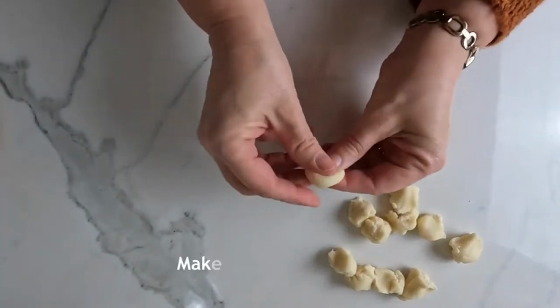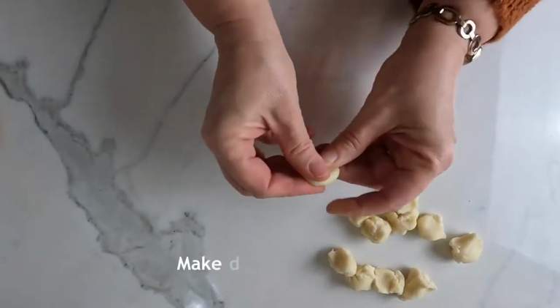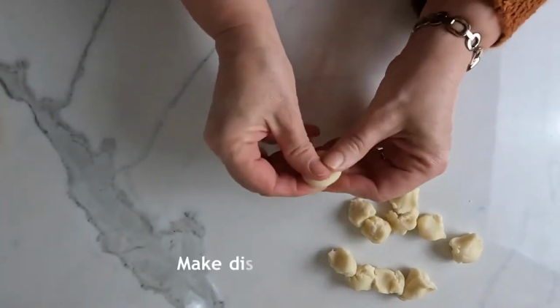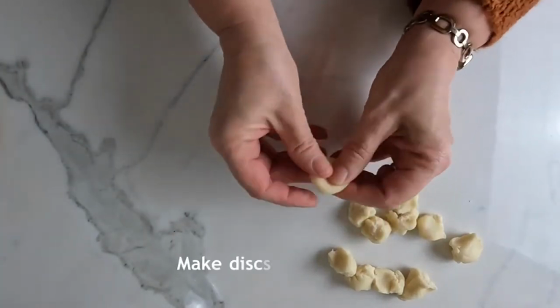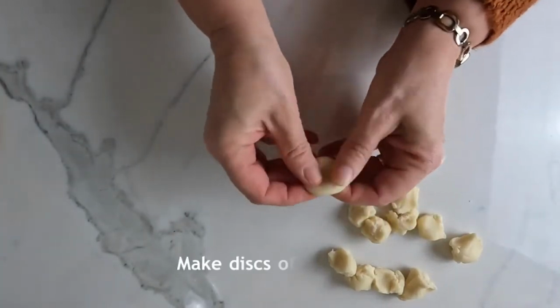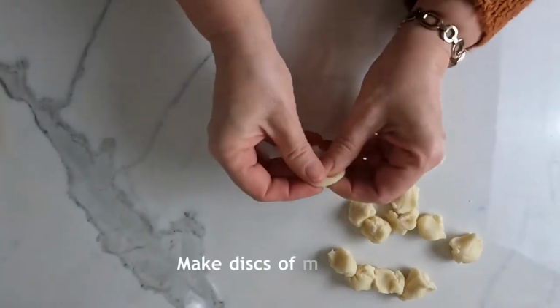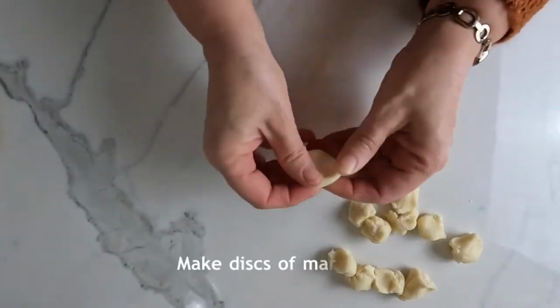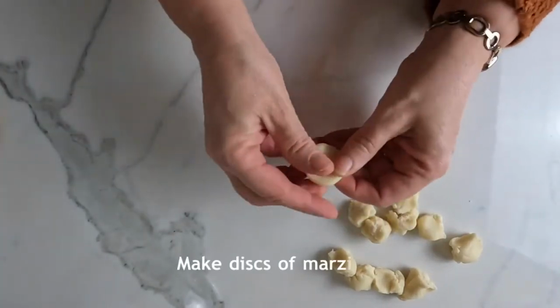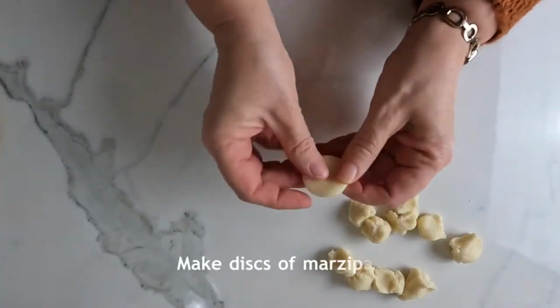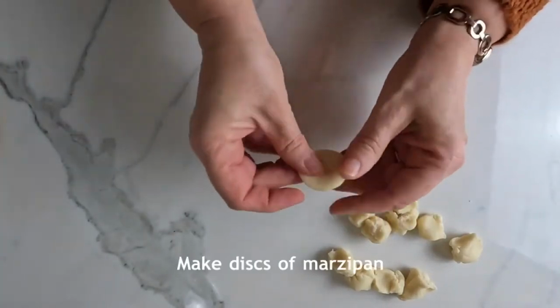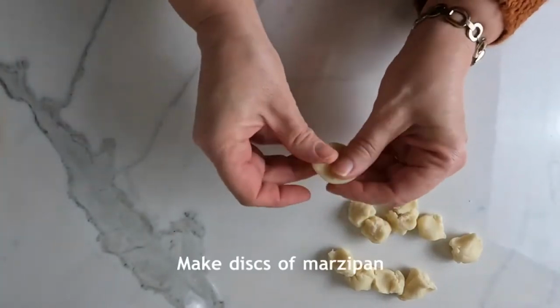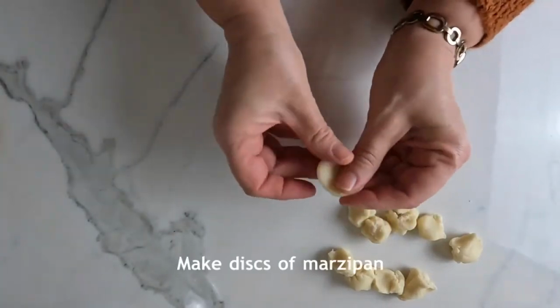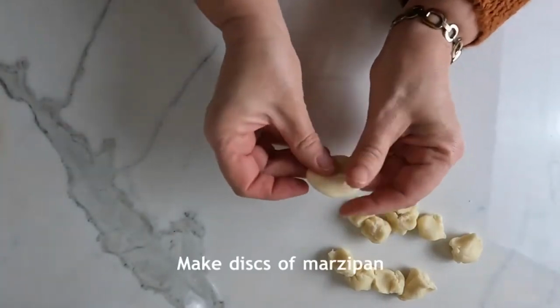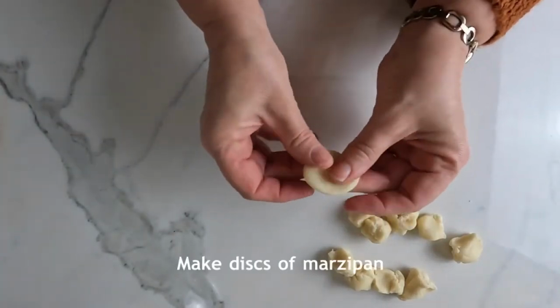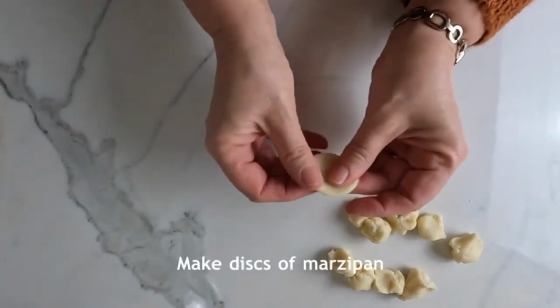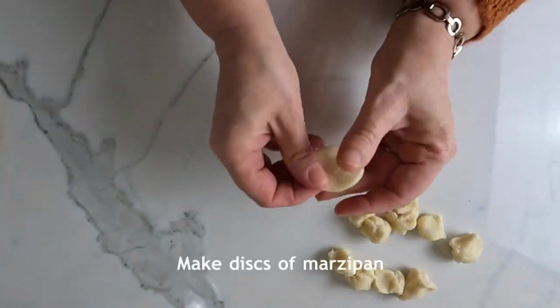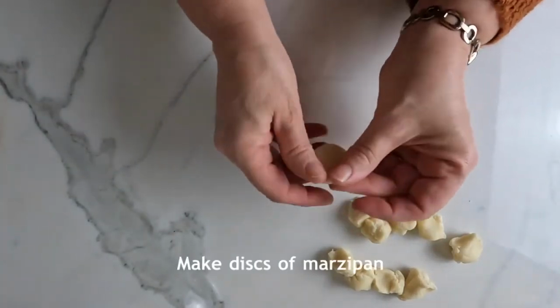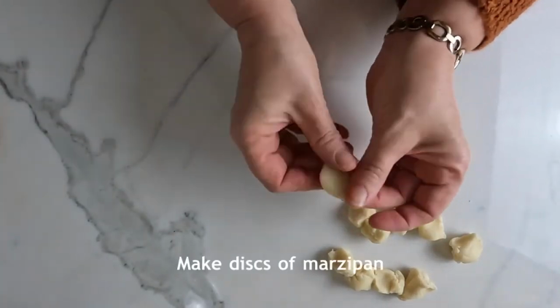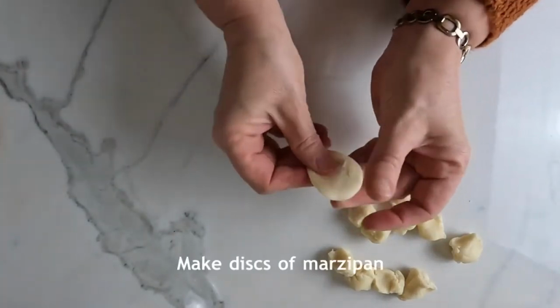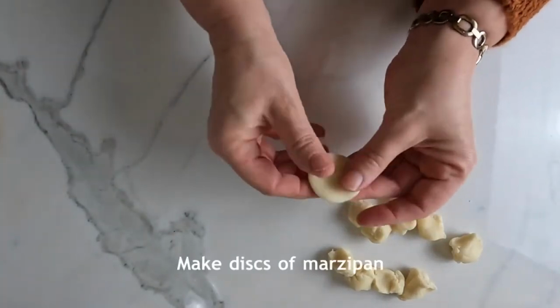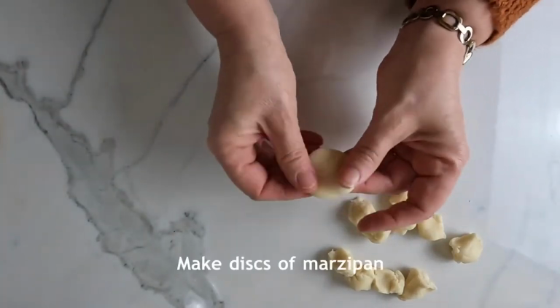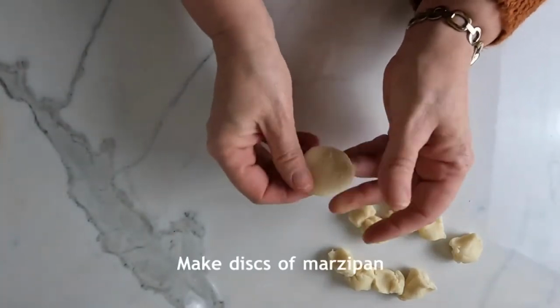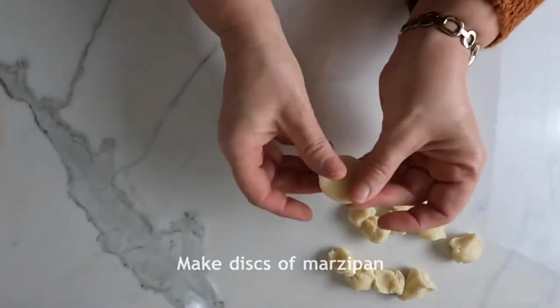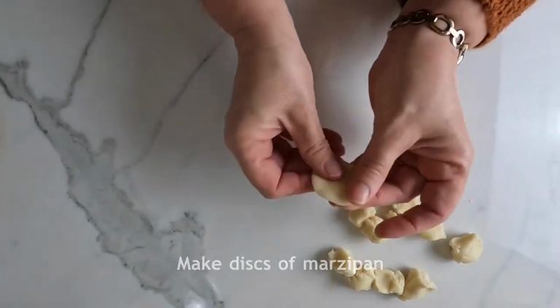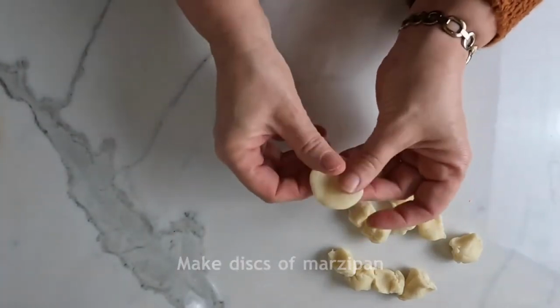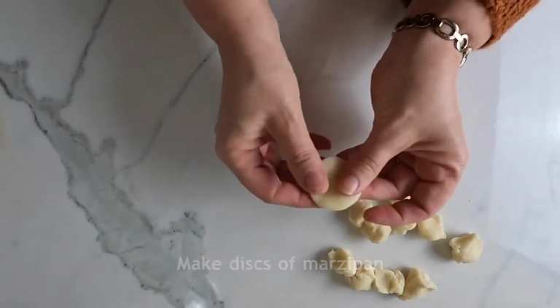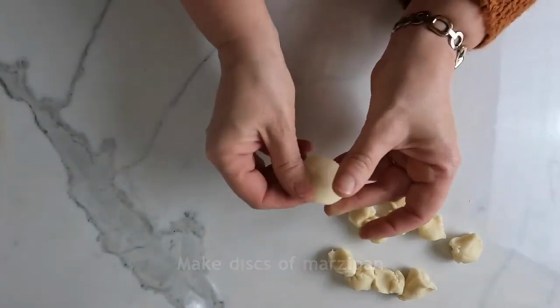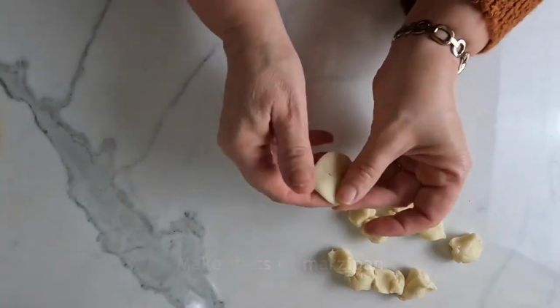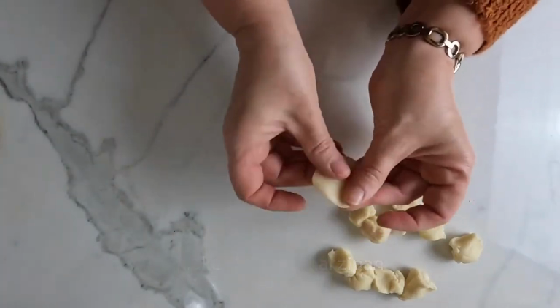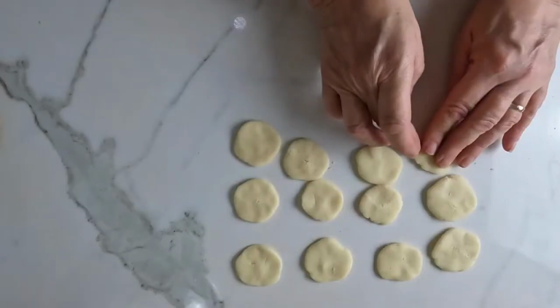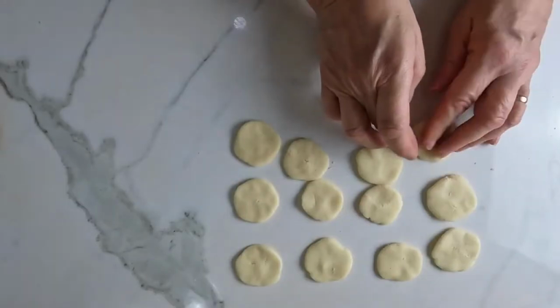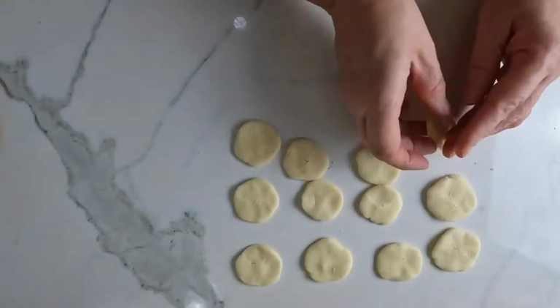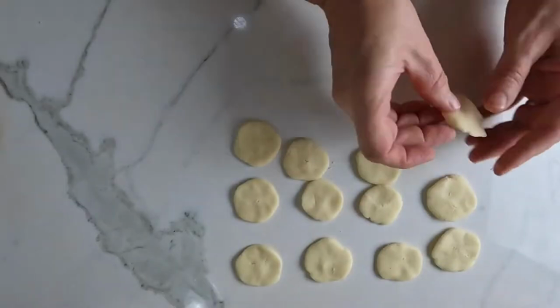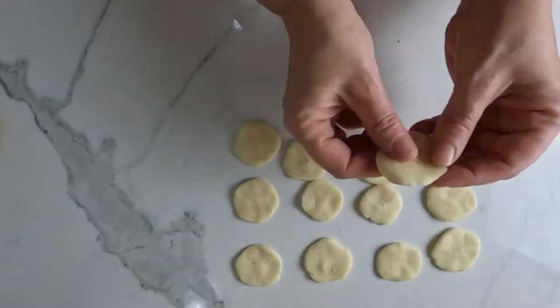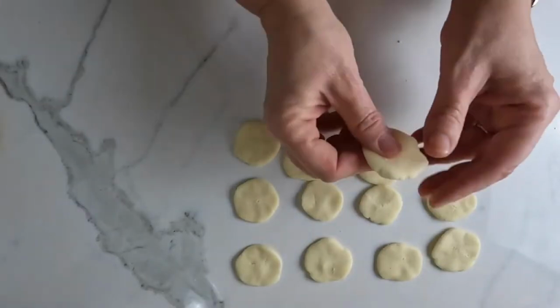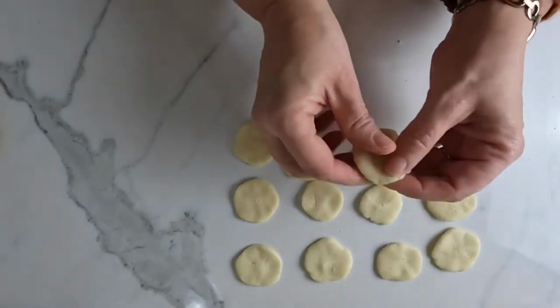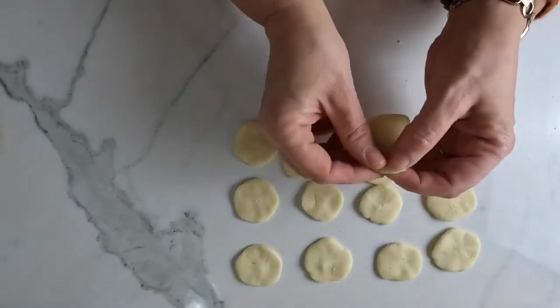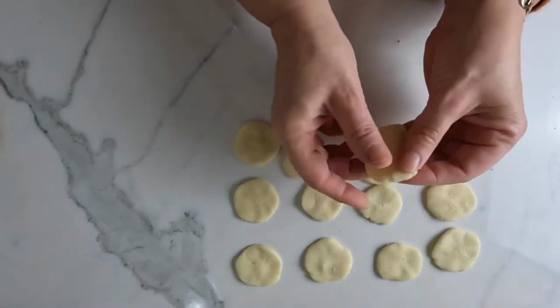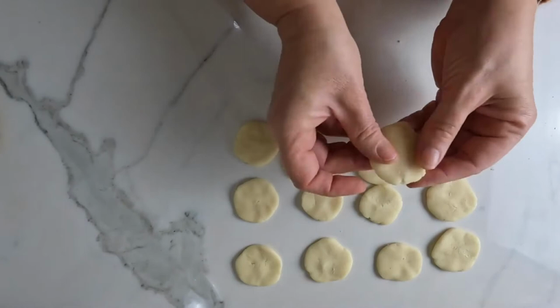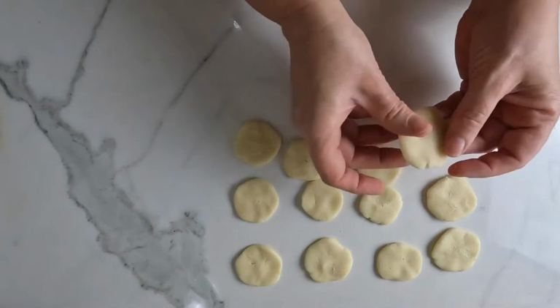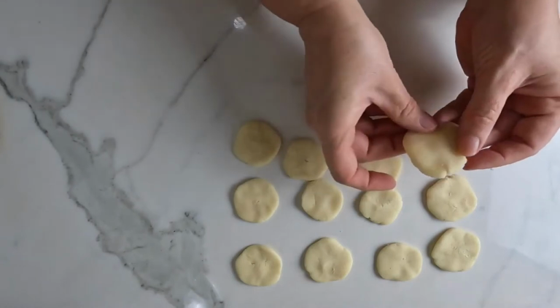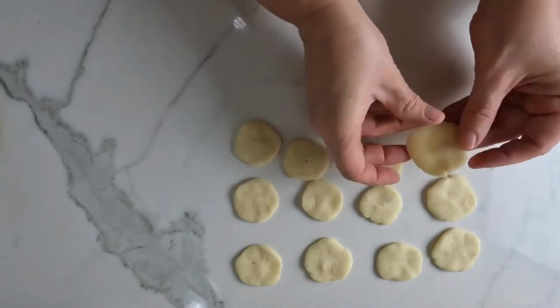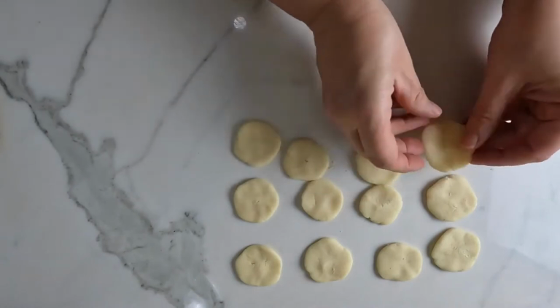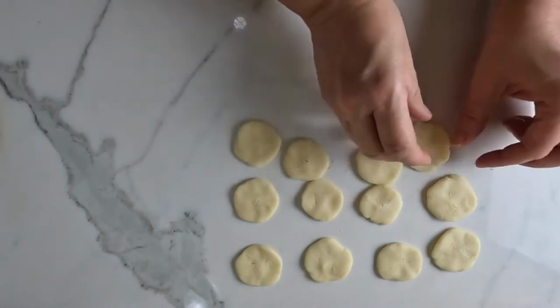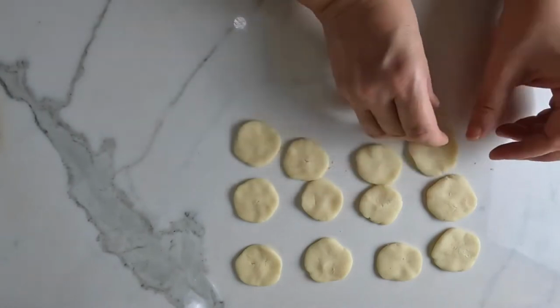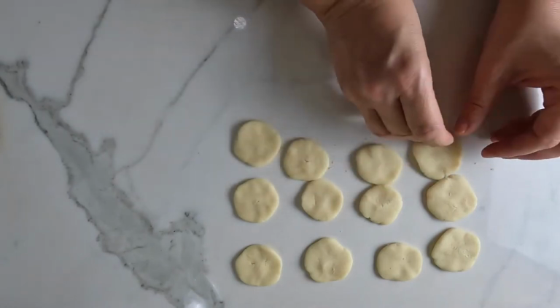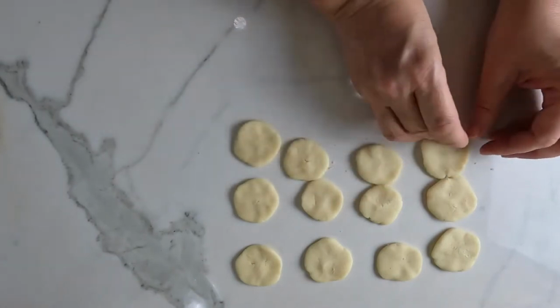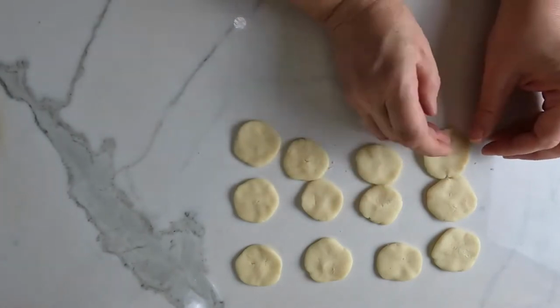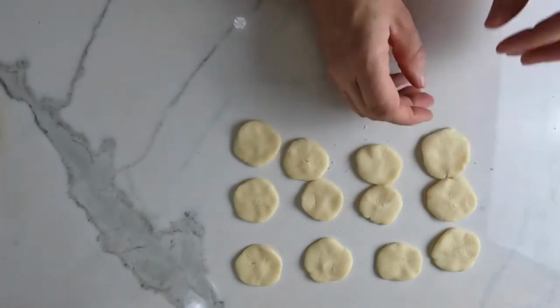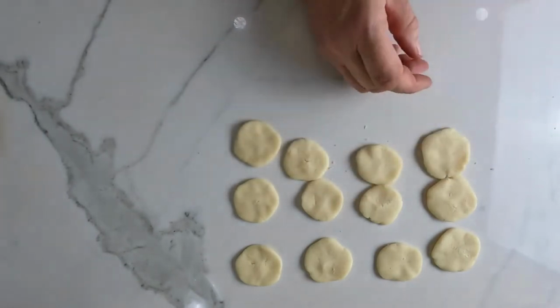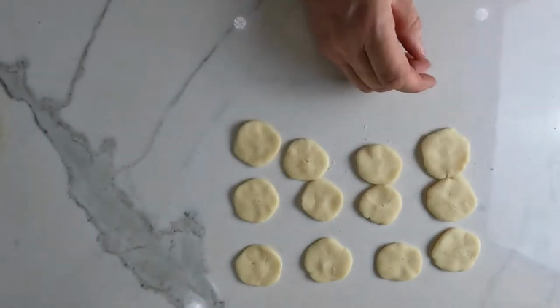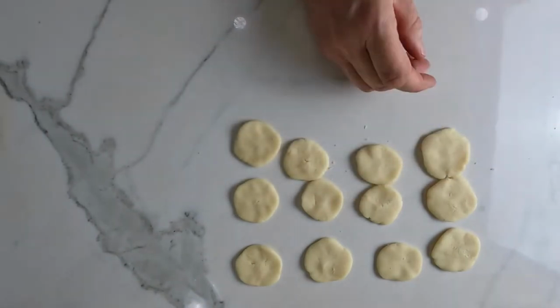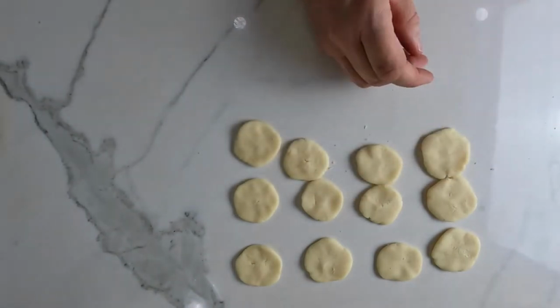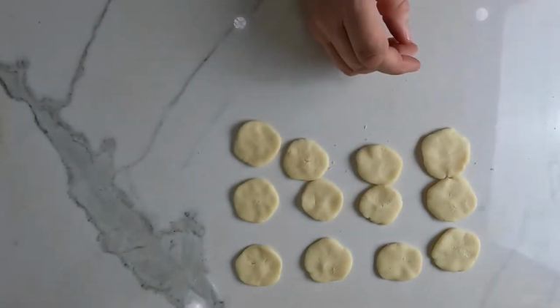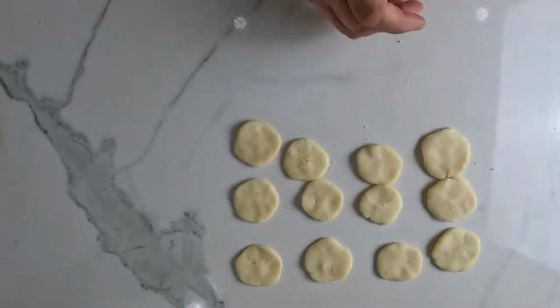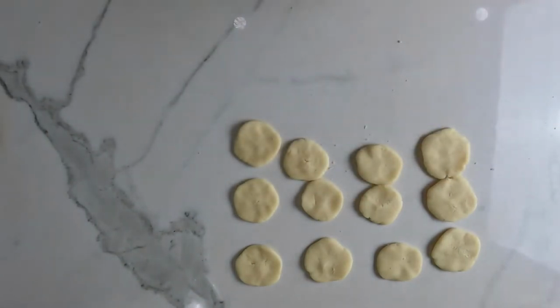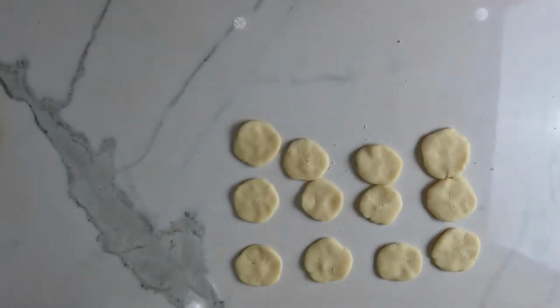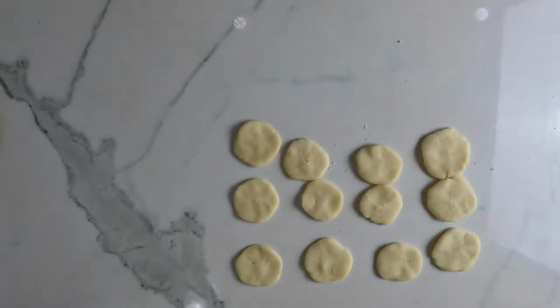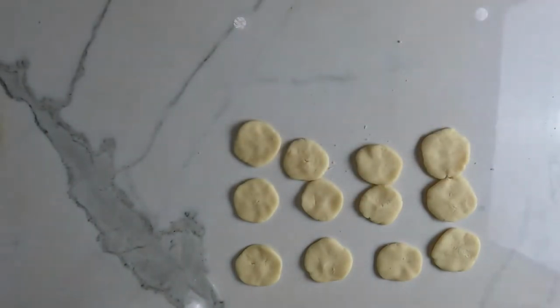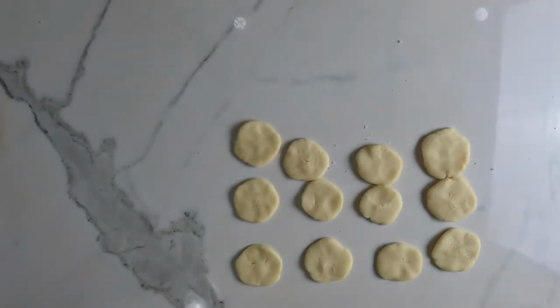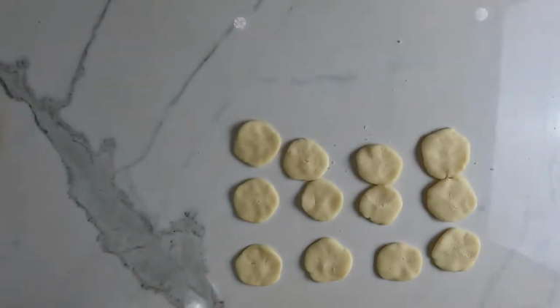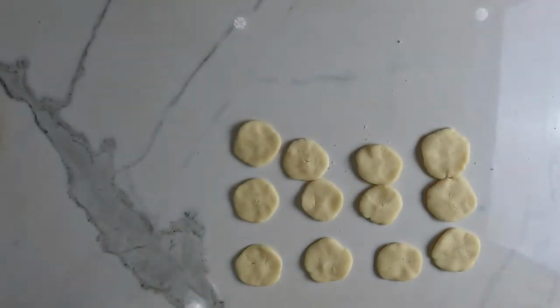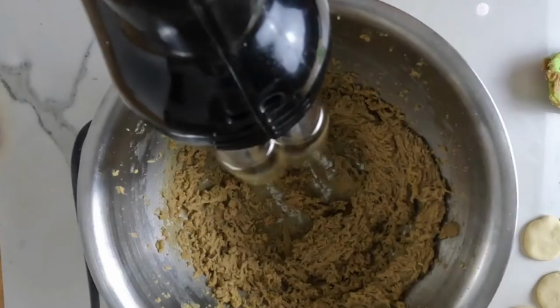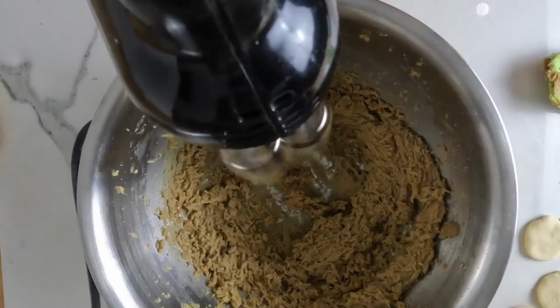Divide 100 grams of marzipan into 12 pieces, roll into balls and flatten into discs.